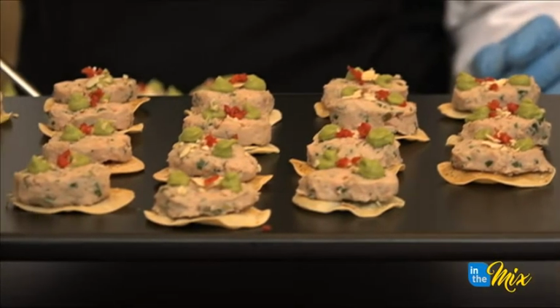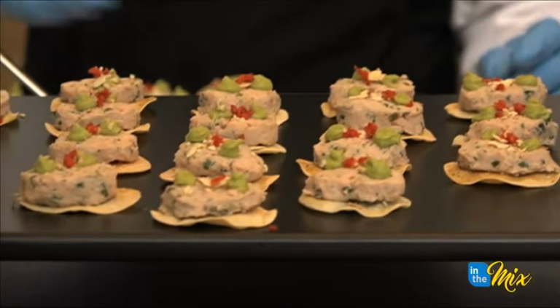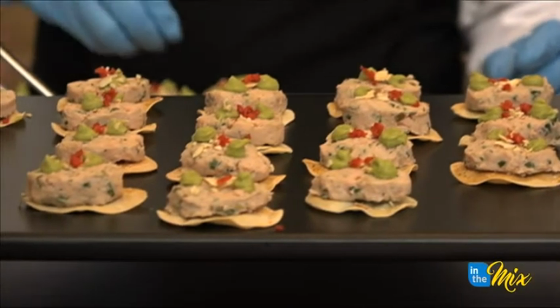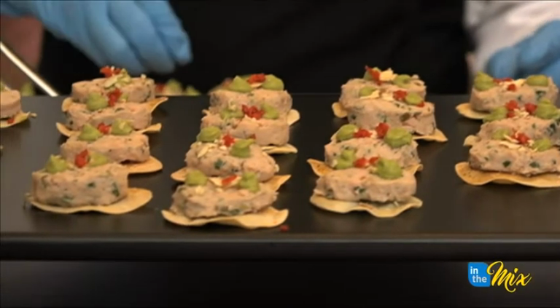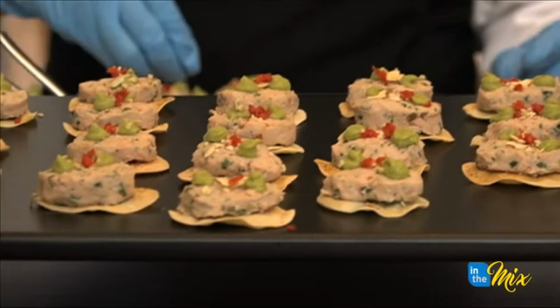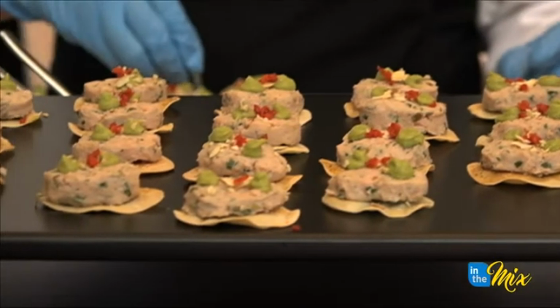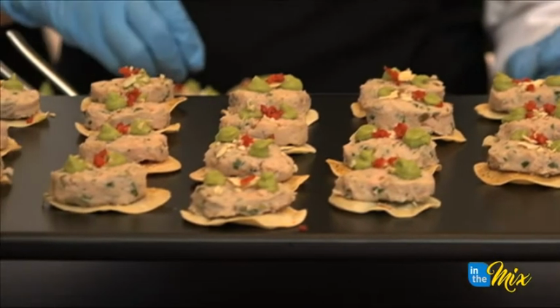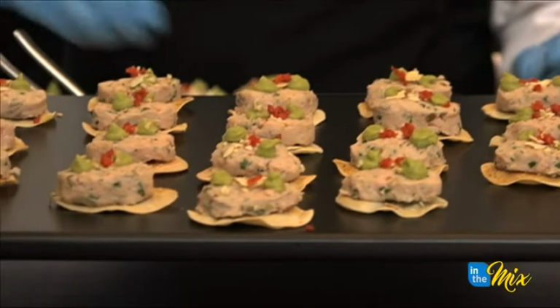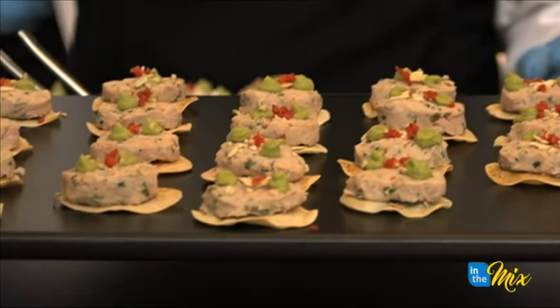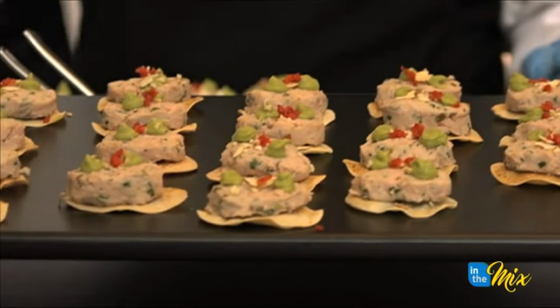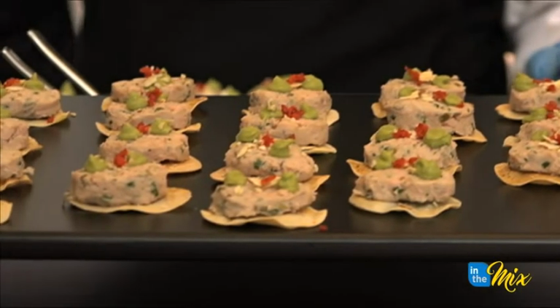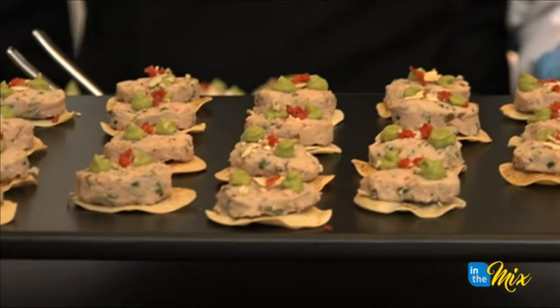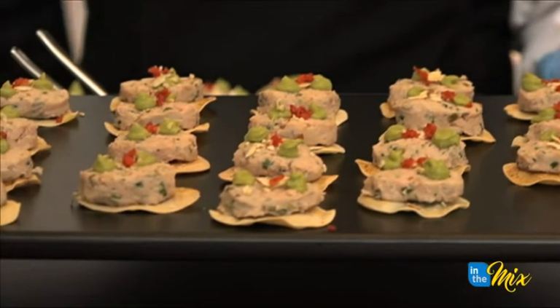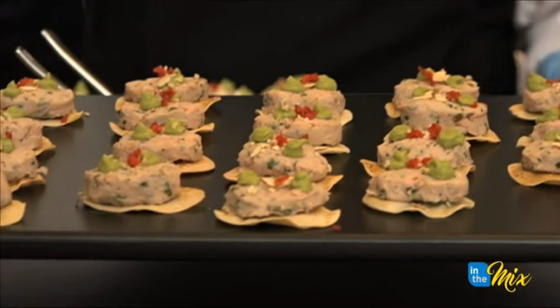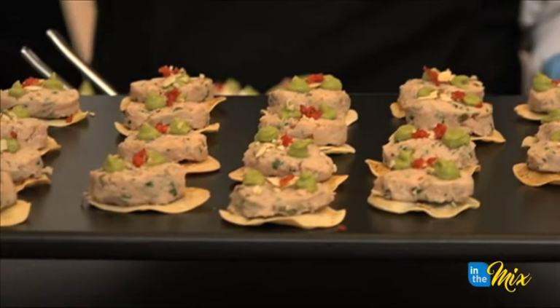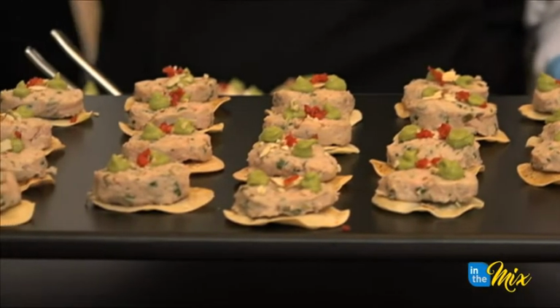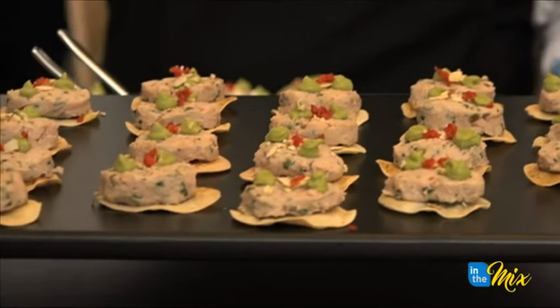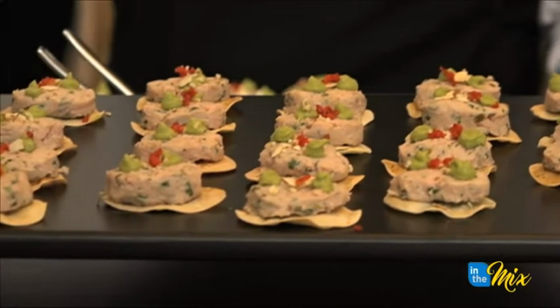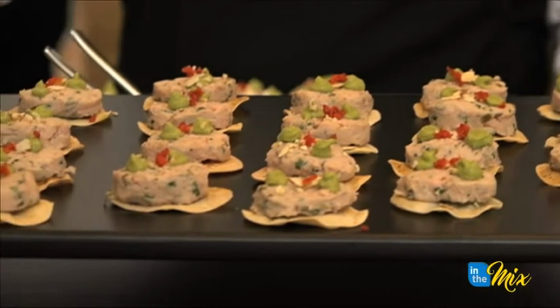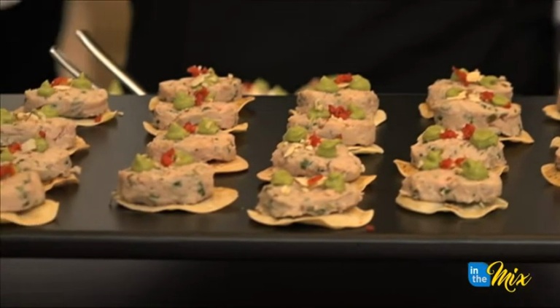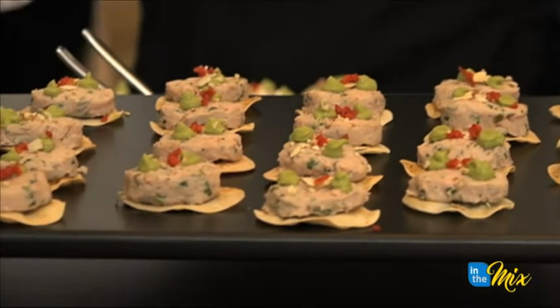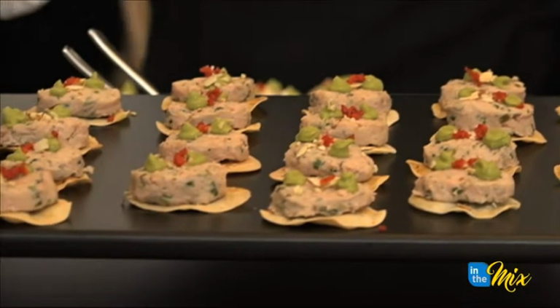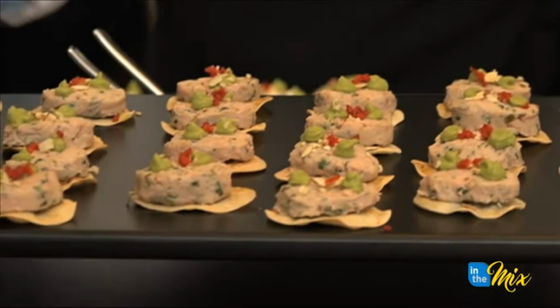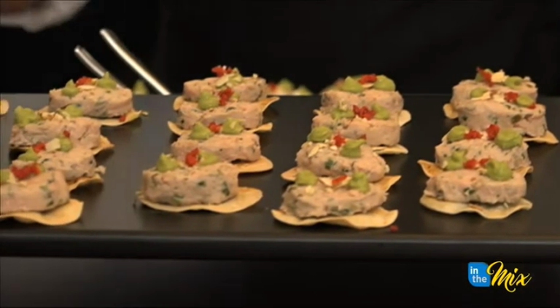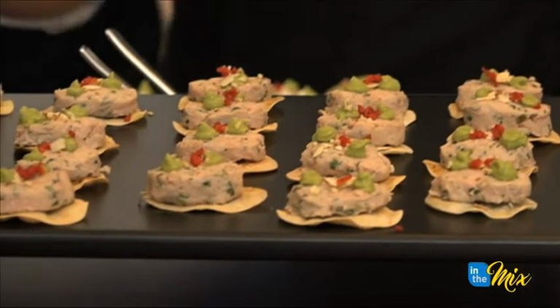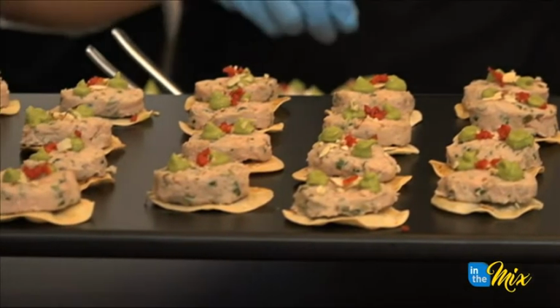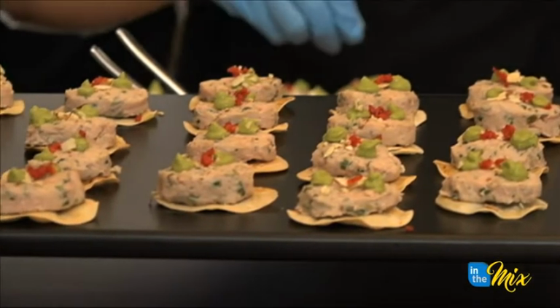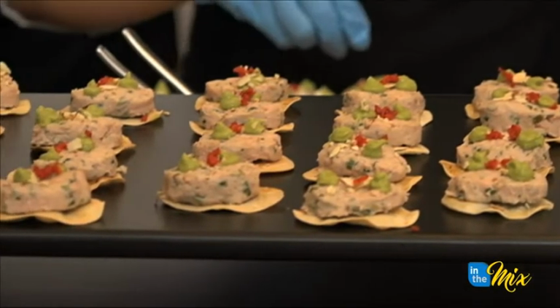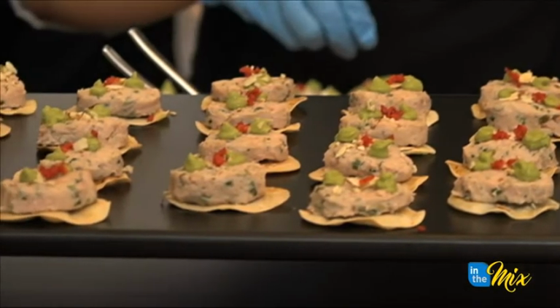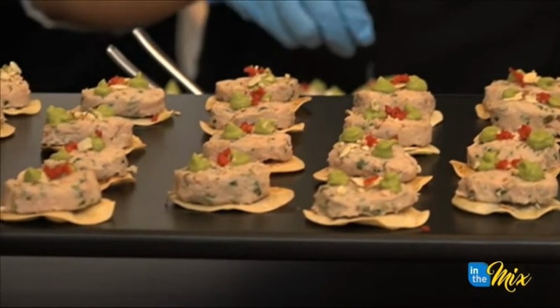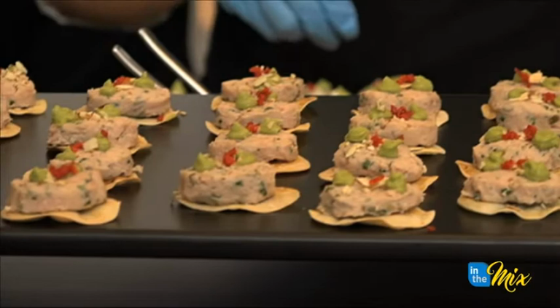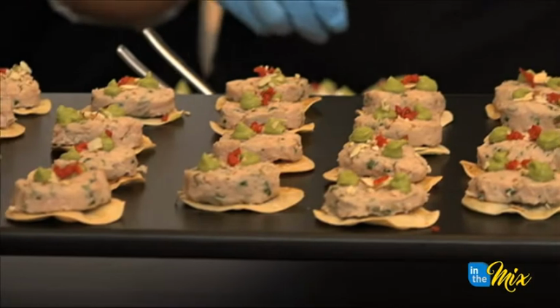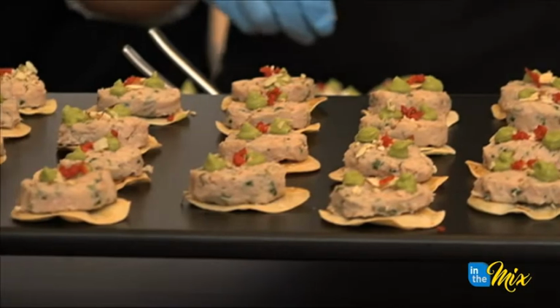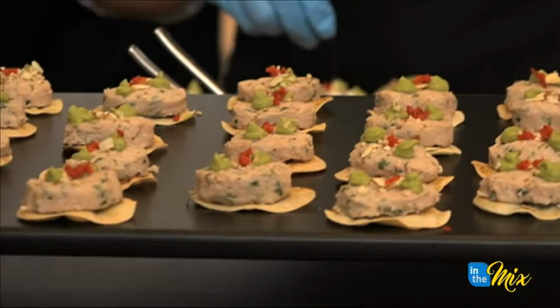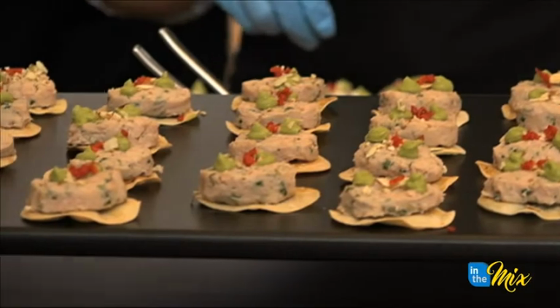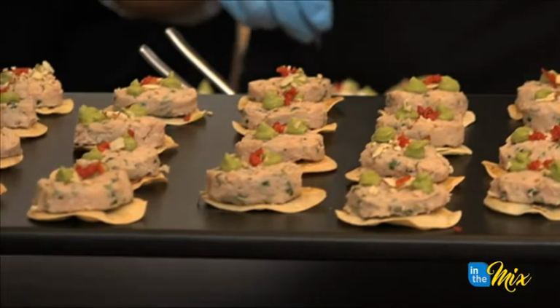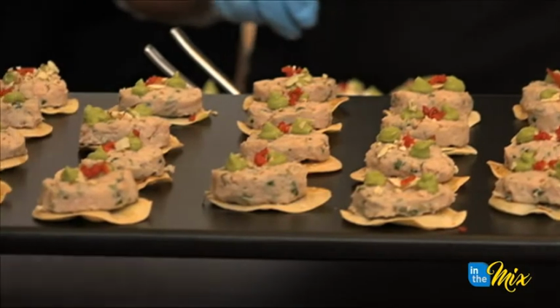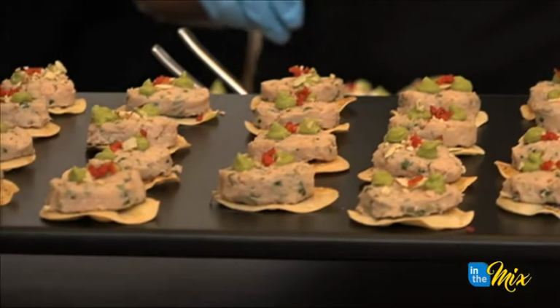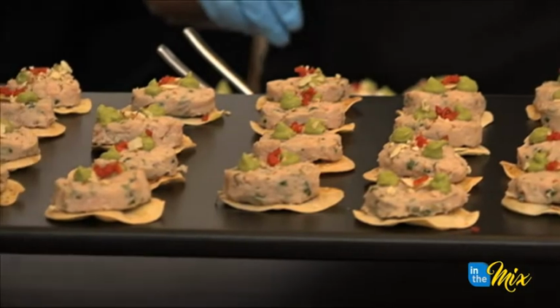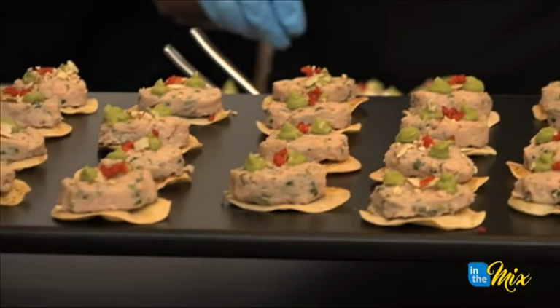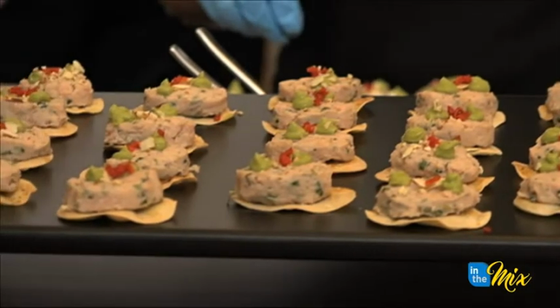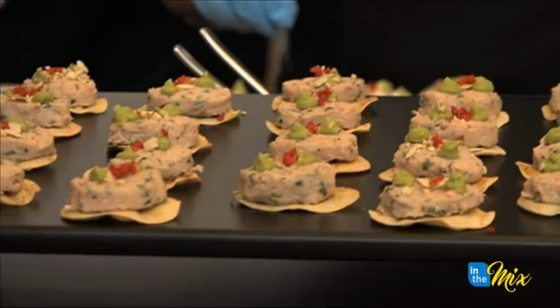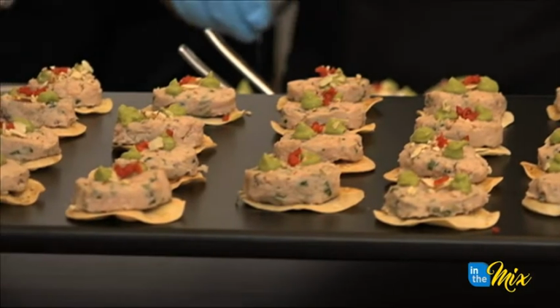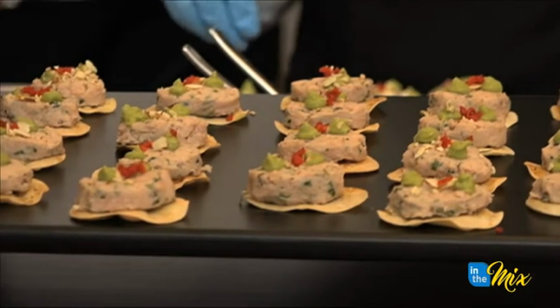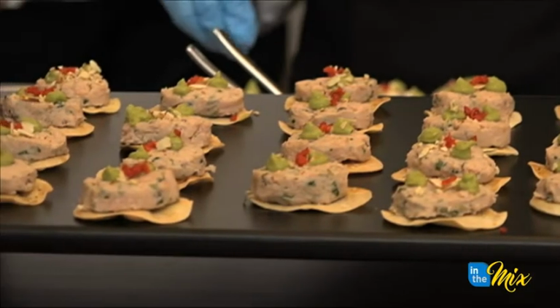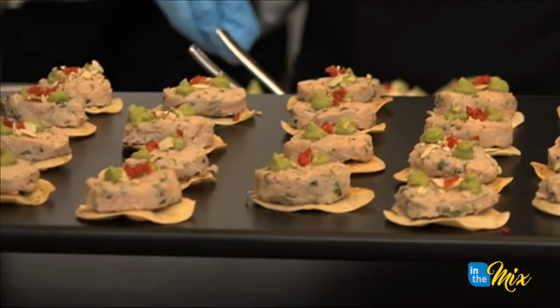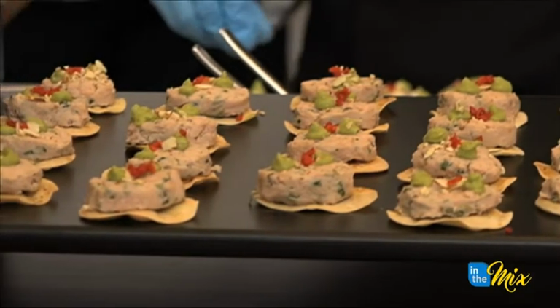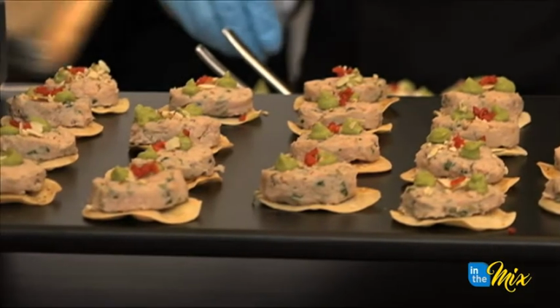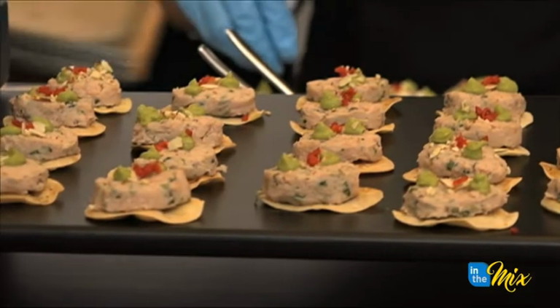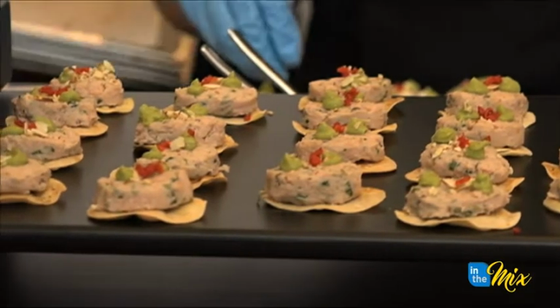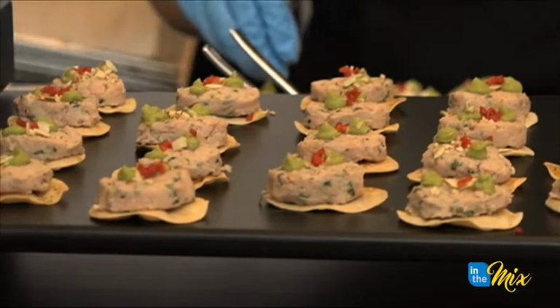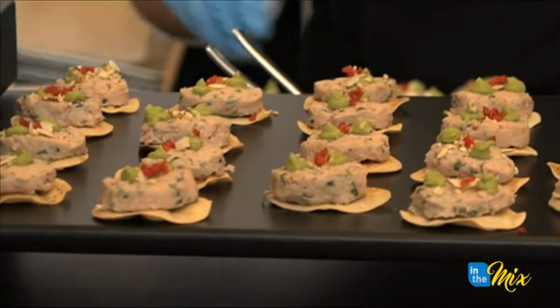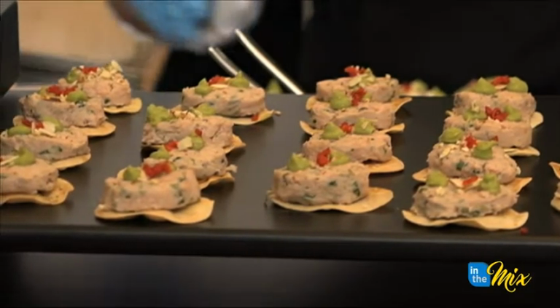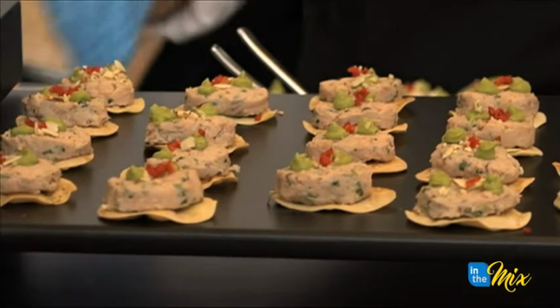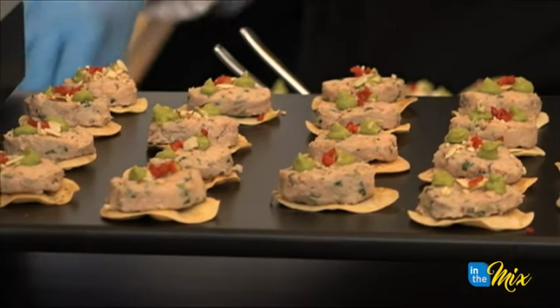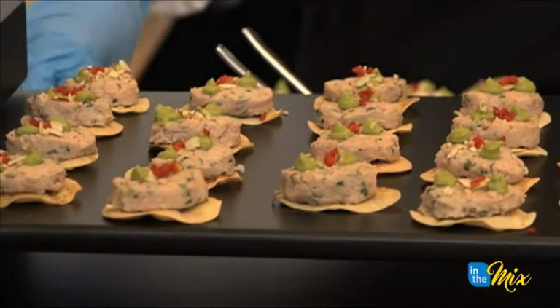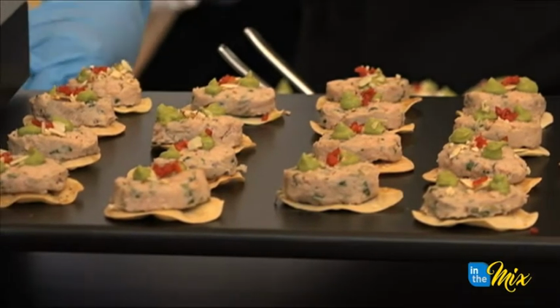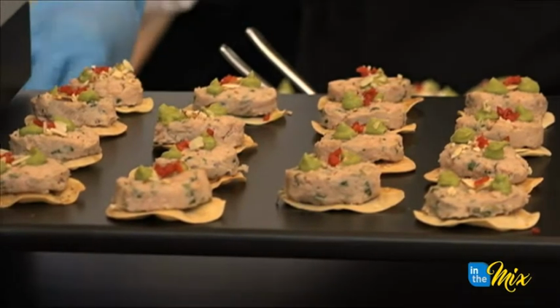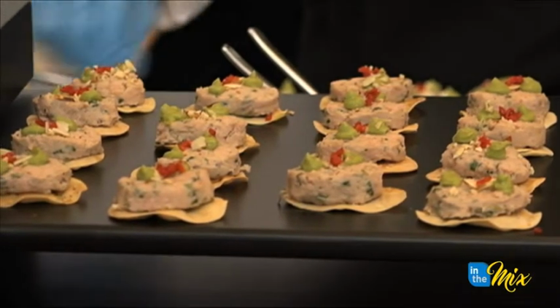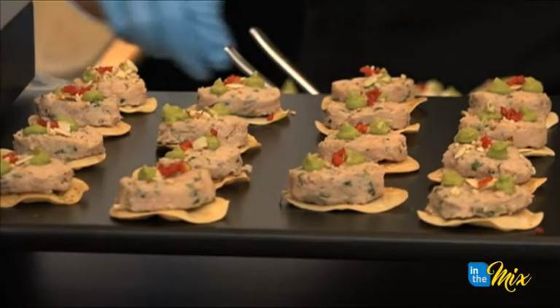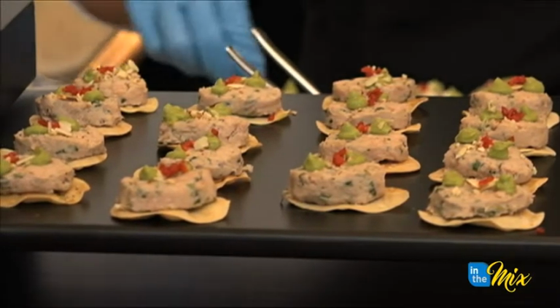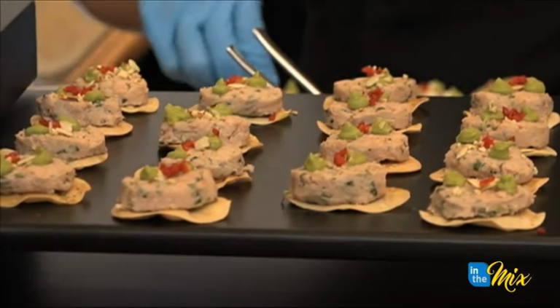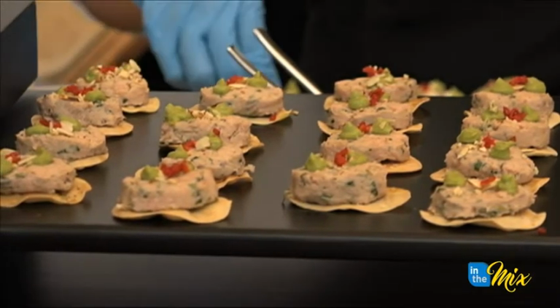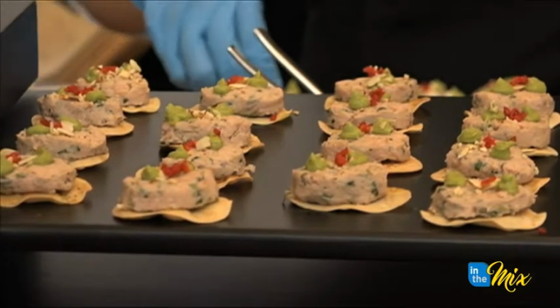I've never worked with this product before, so it's fun to take something like lunch meat and turn it into something five-star like we do at the Dusat.